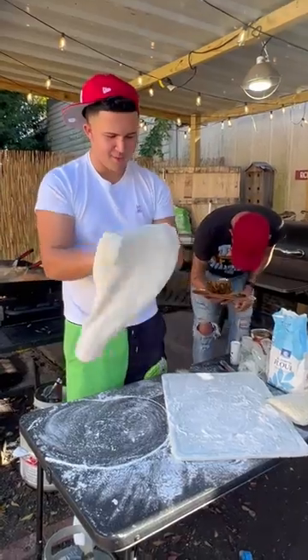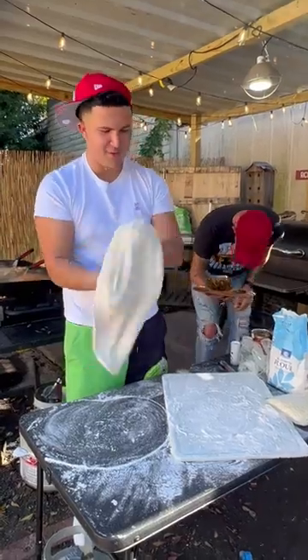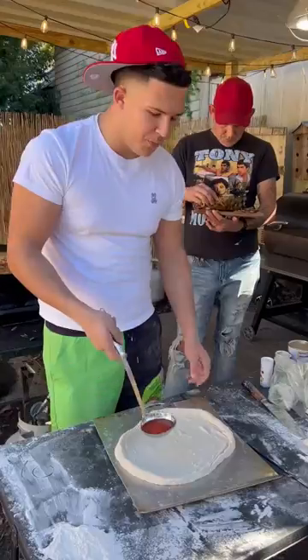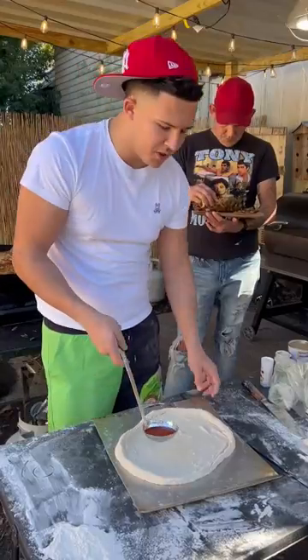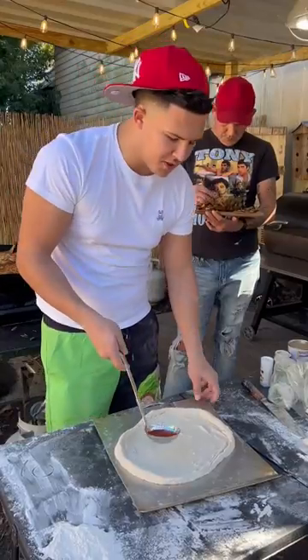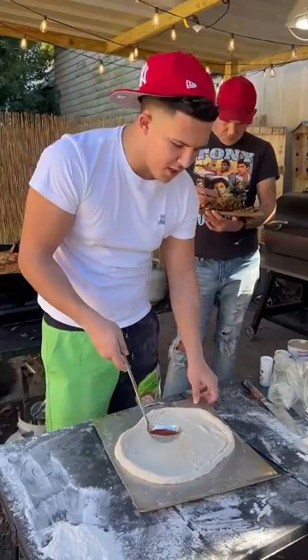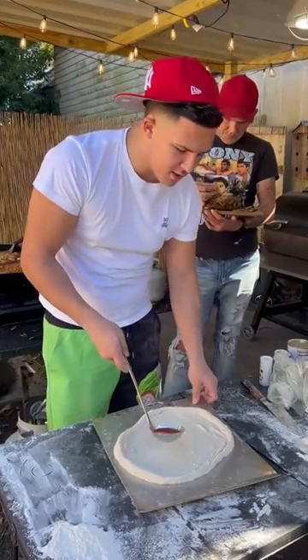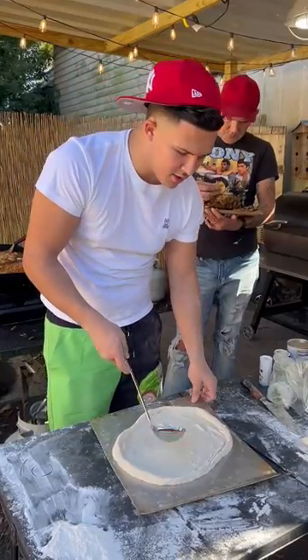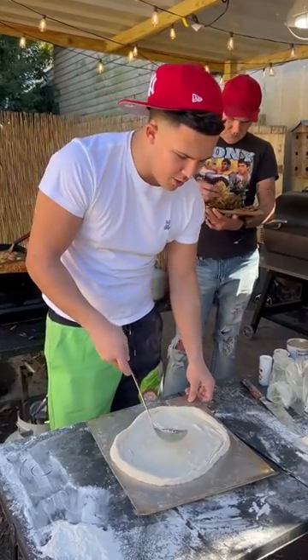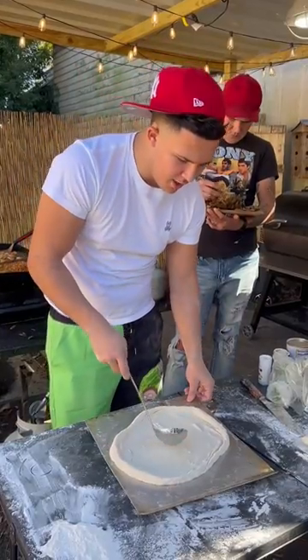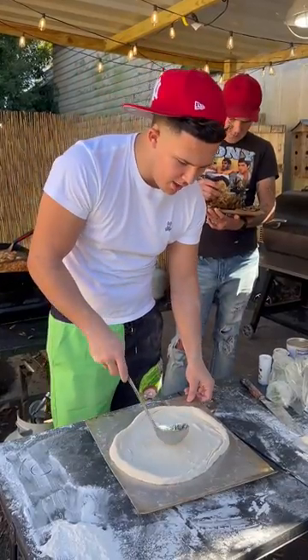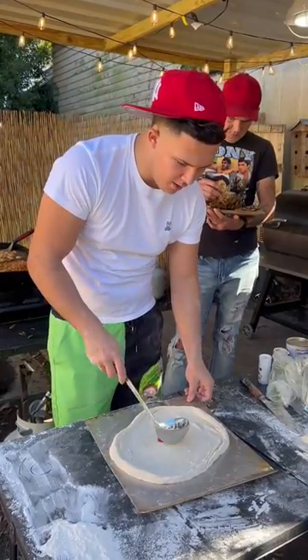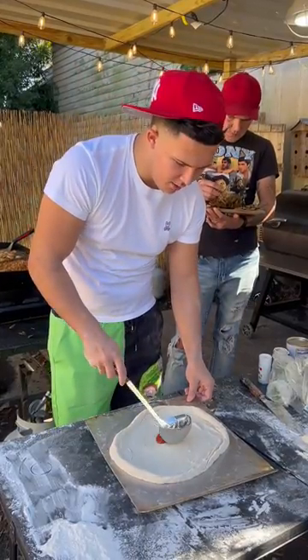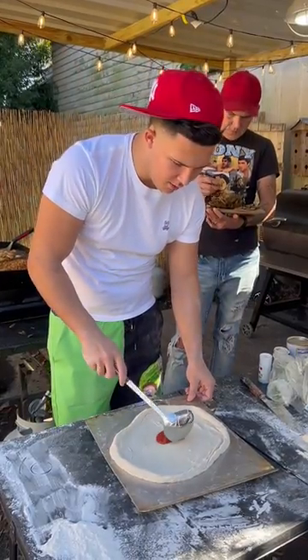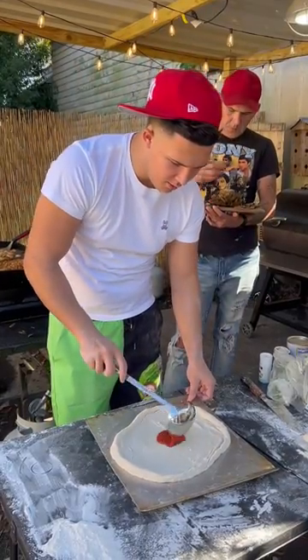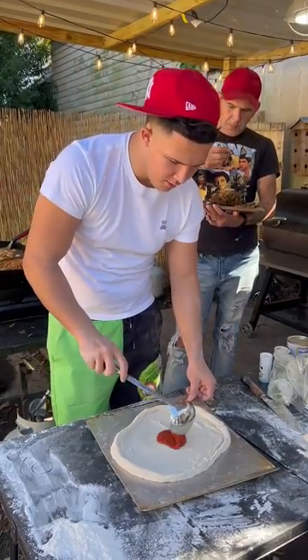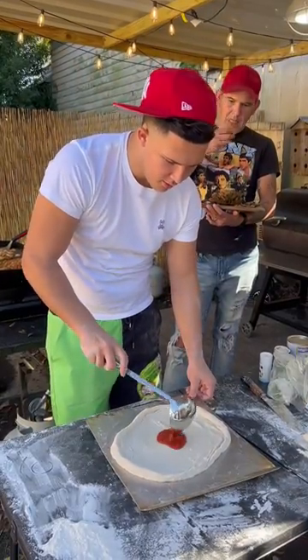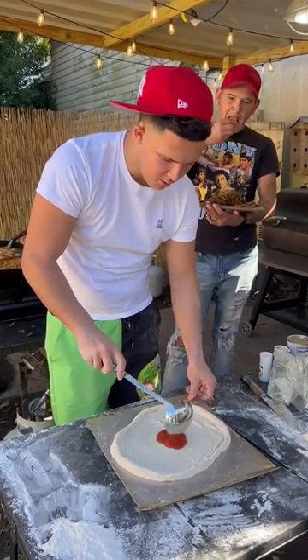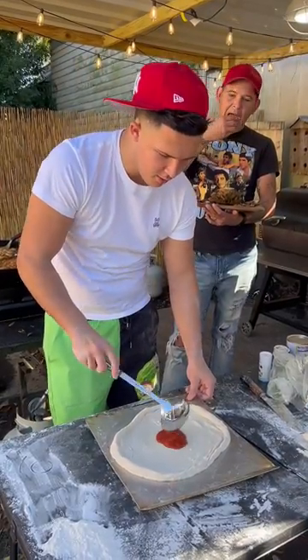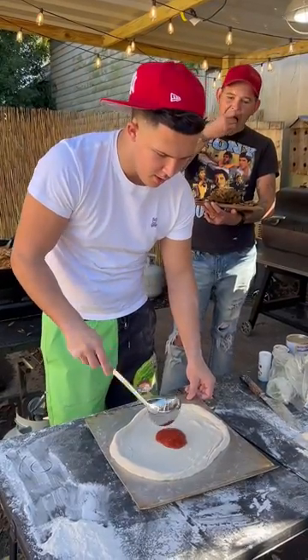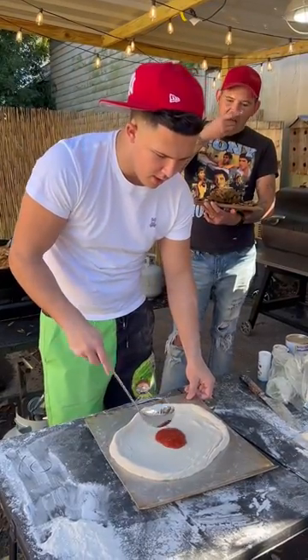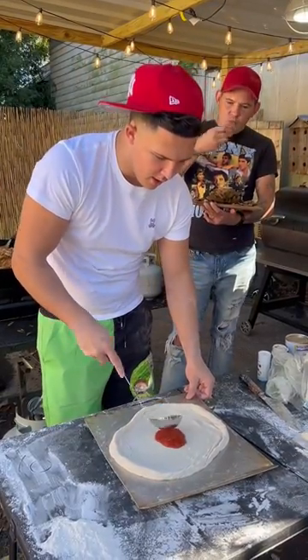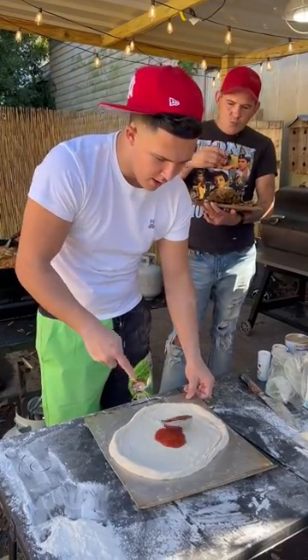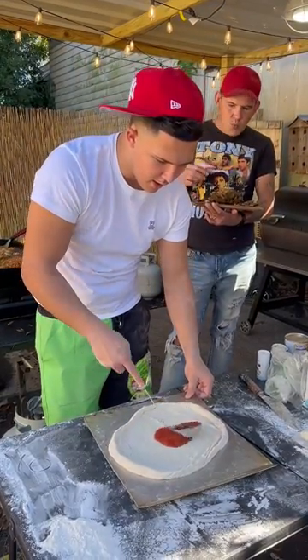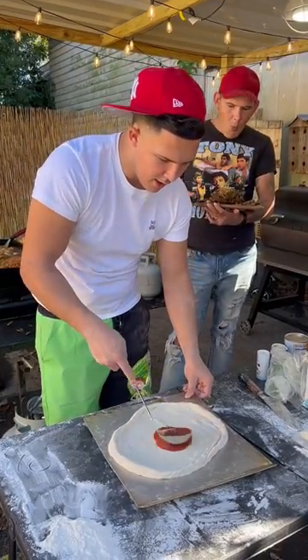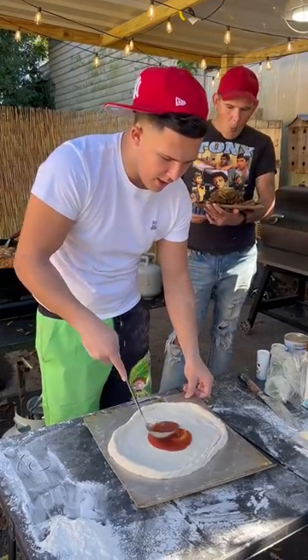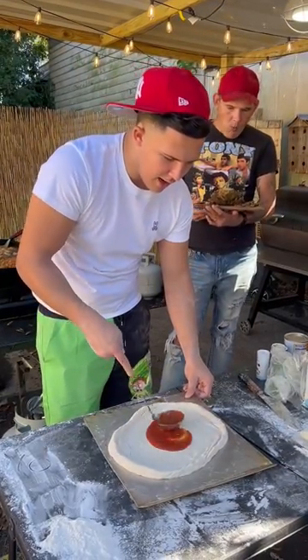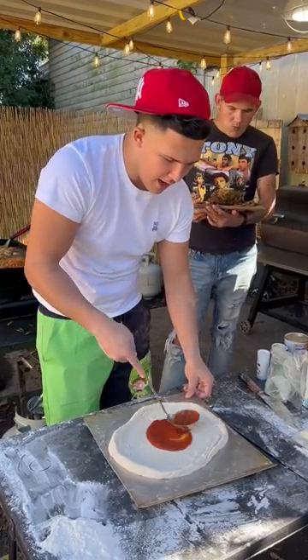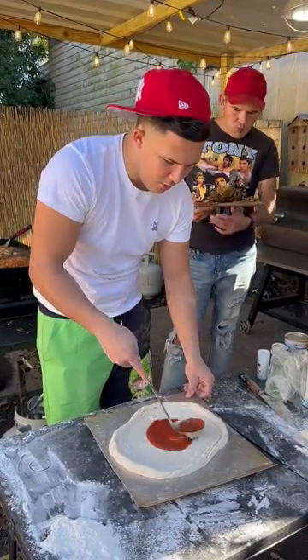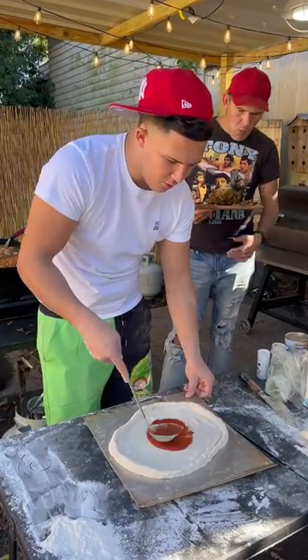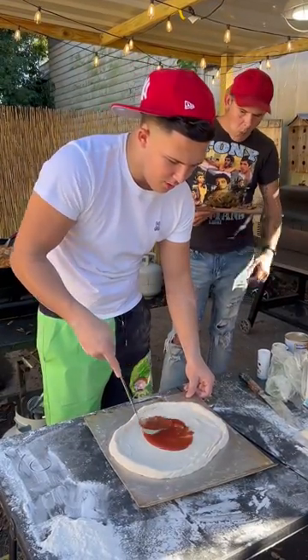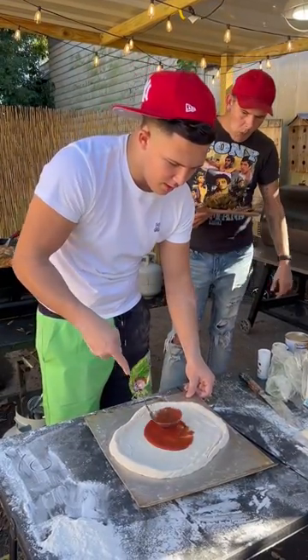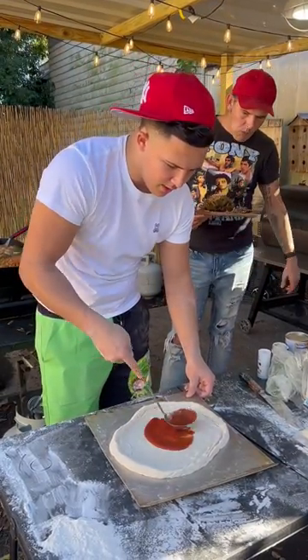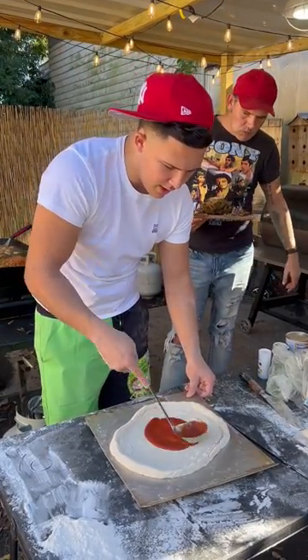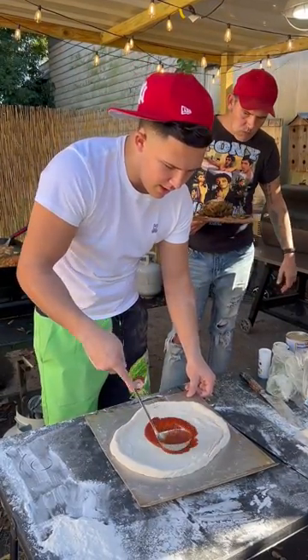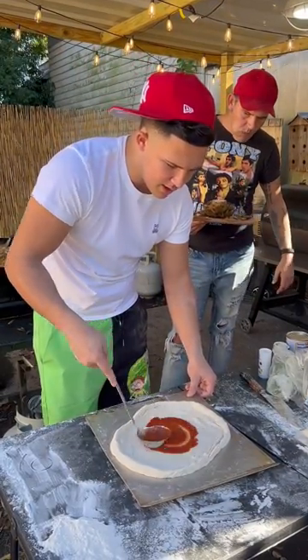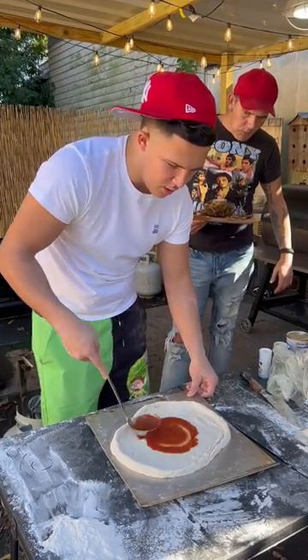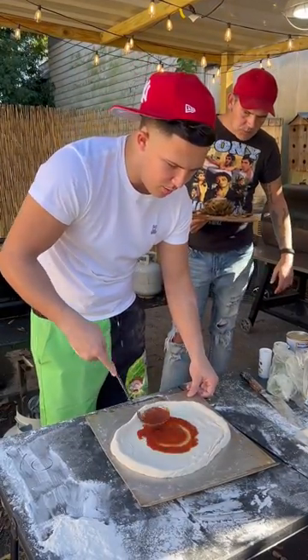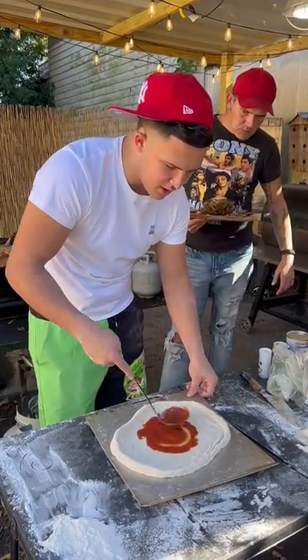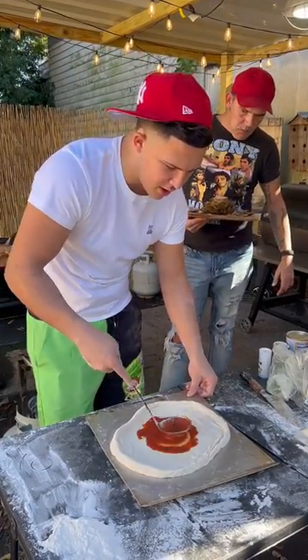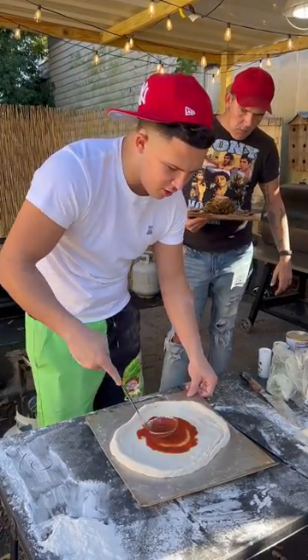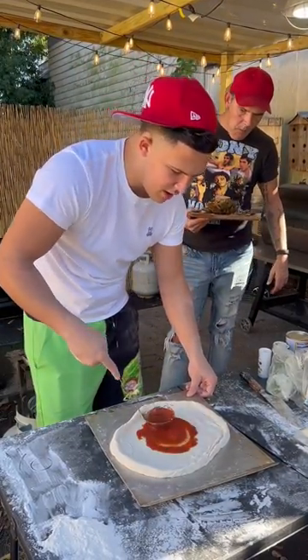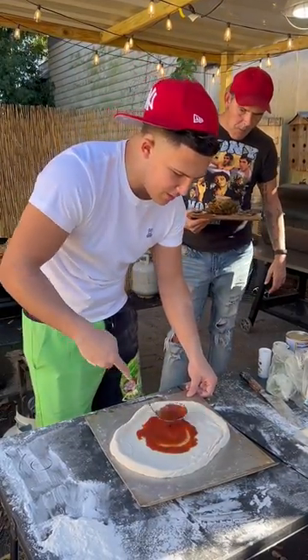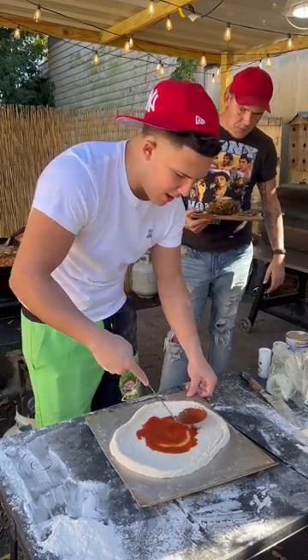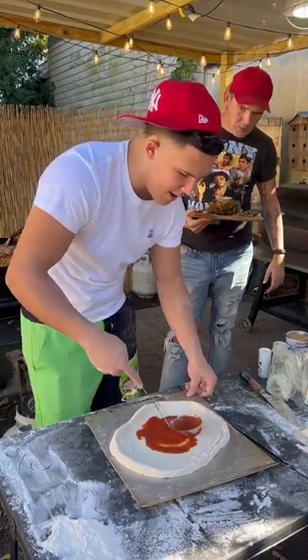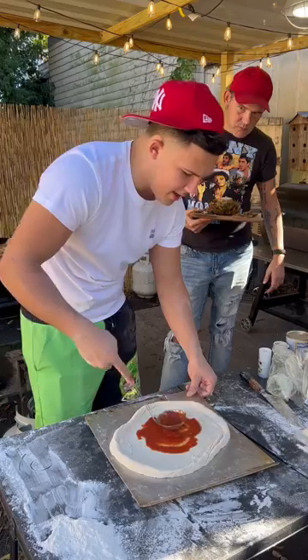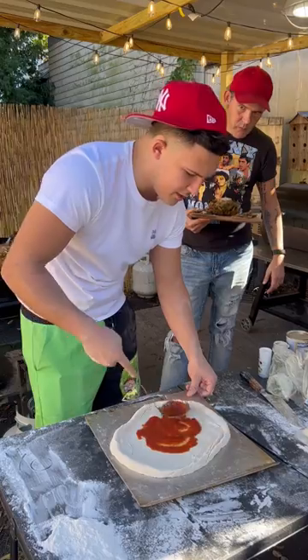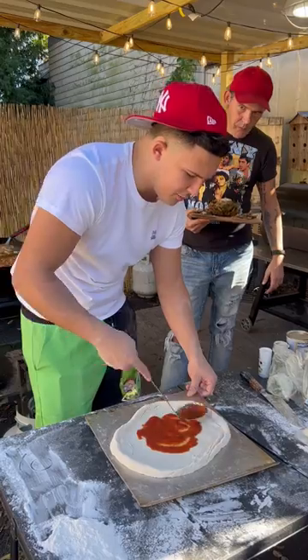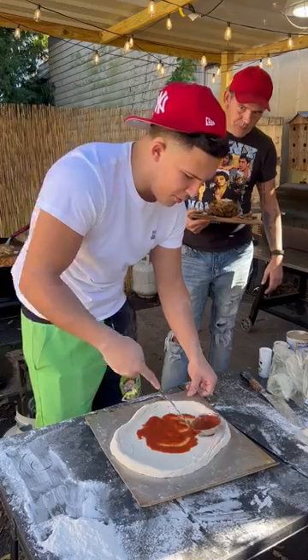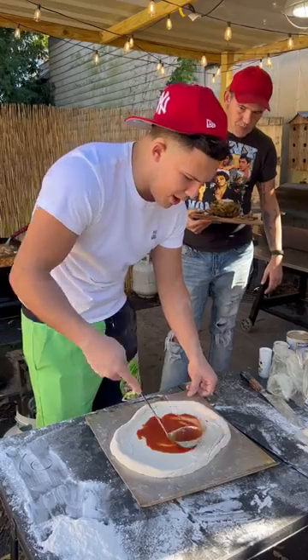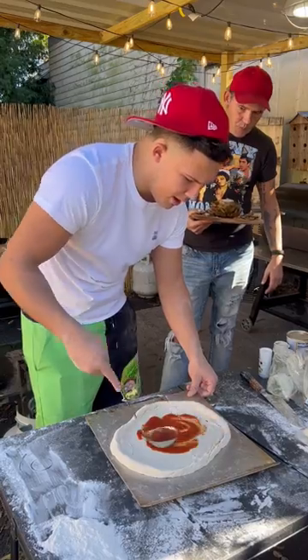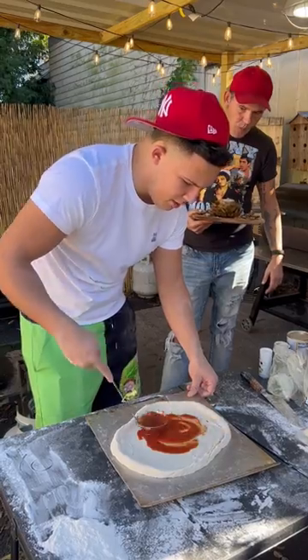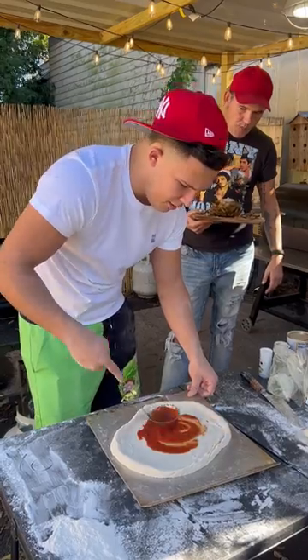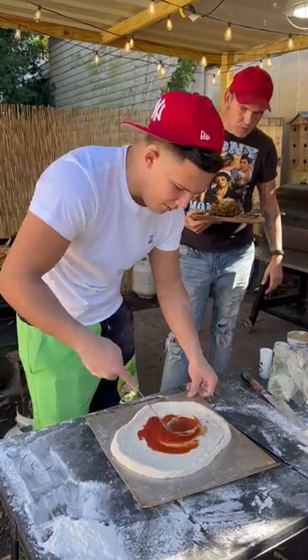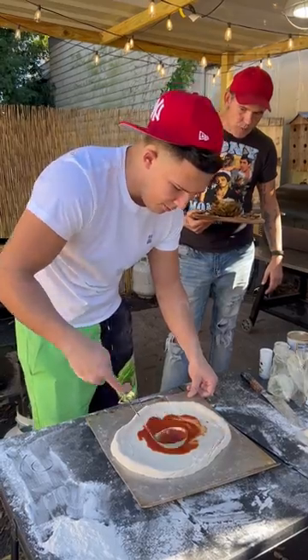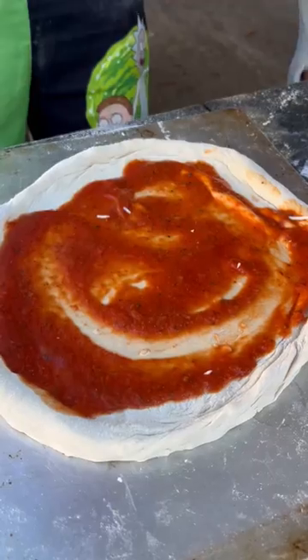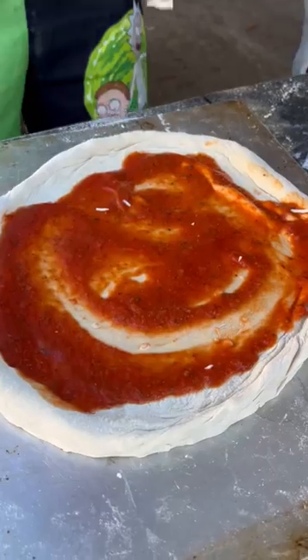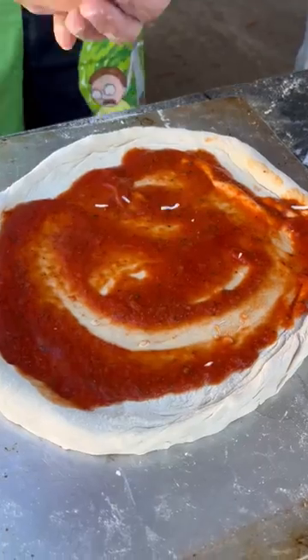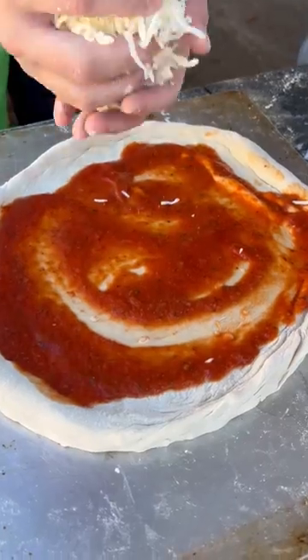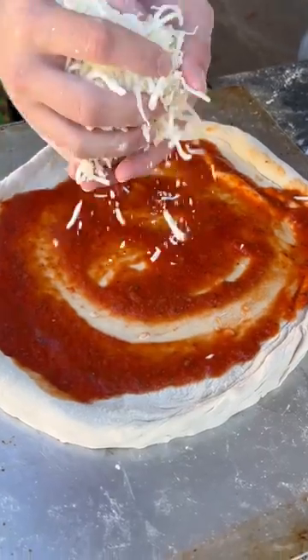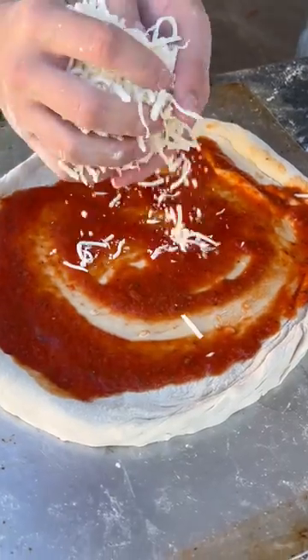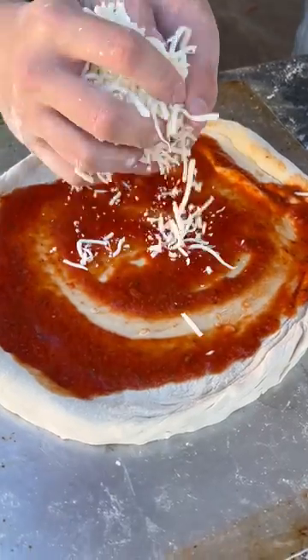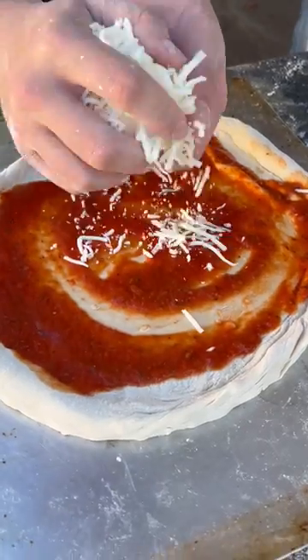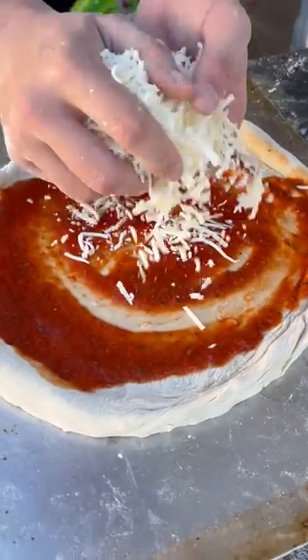Put your sauce on there. Get it out. Get it to almost the crust, about an inch away. Get your cheese.